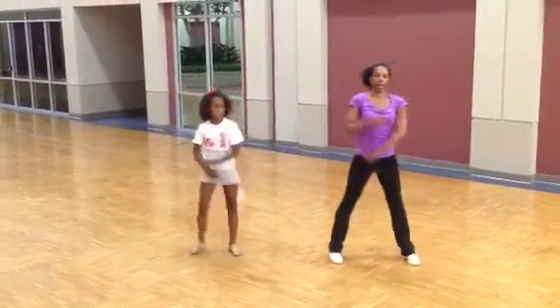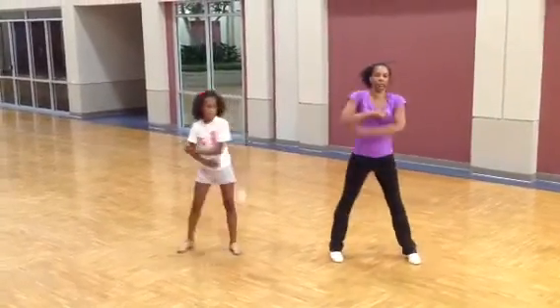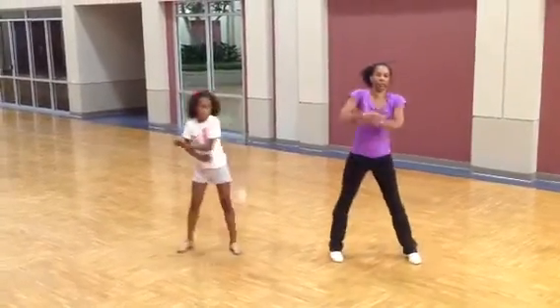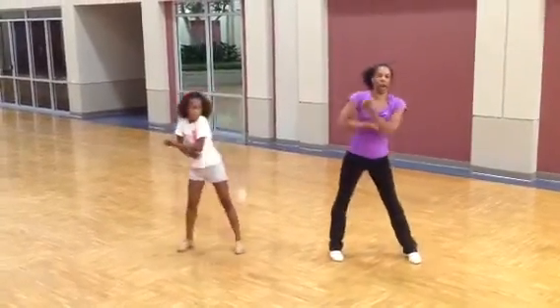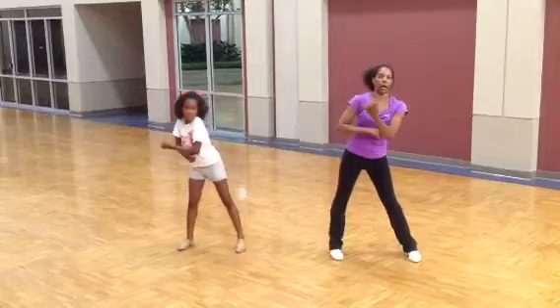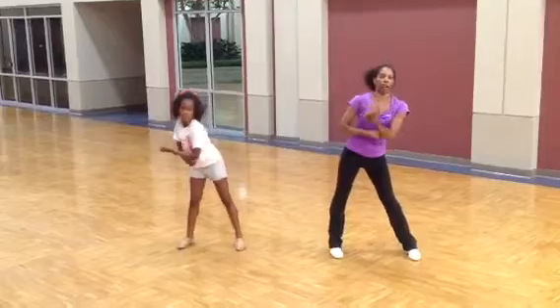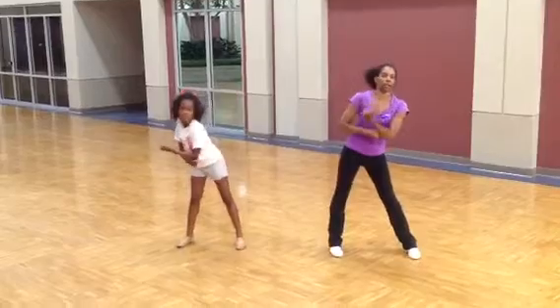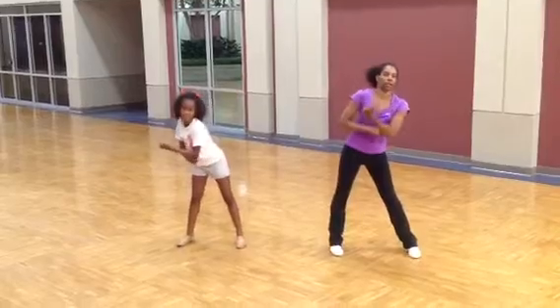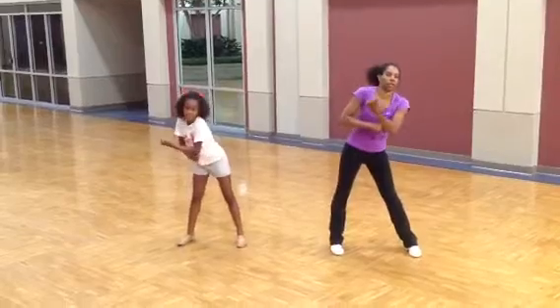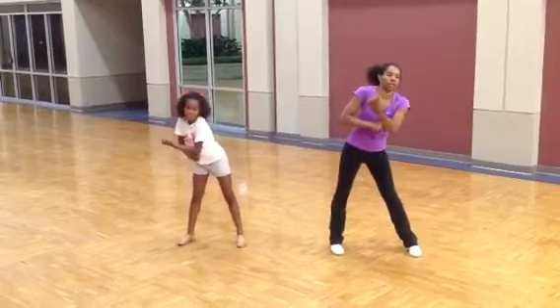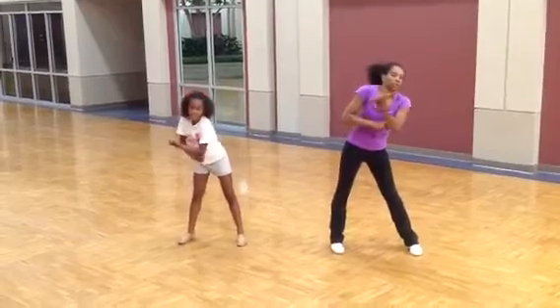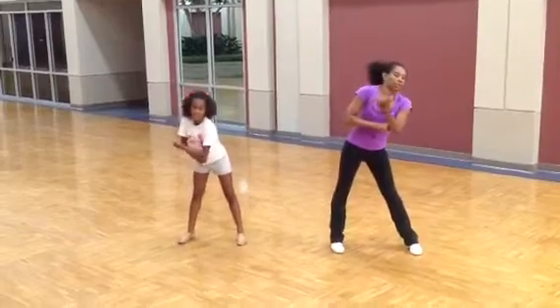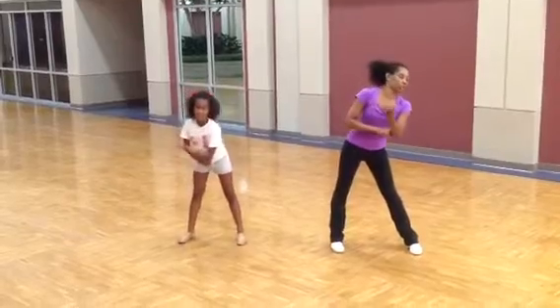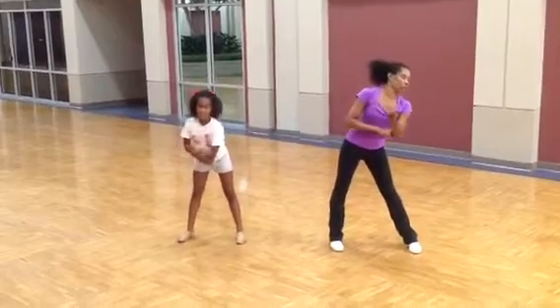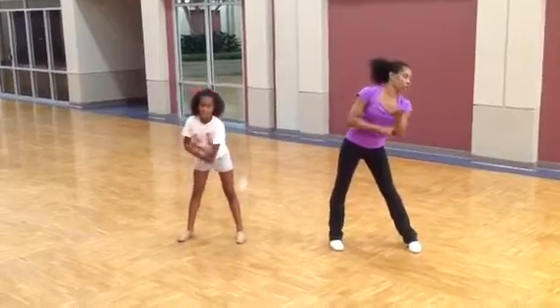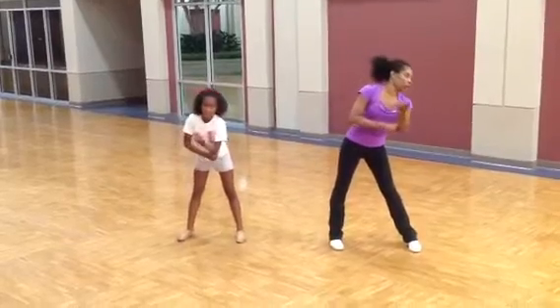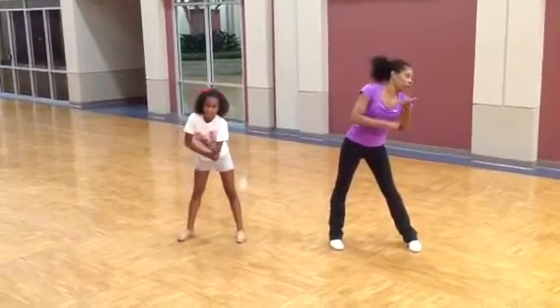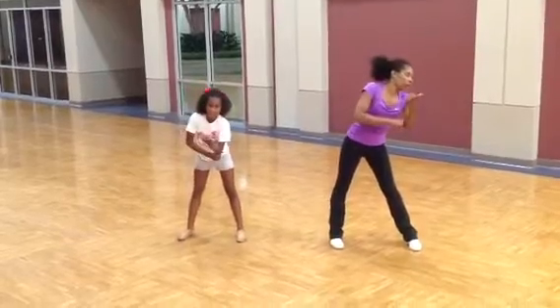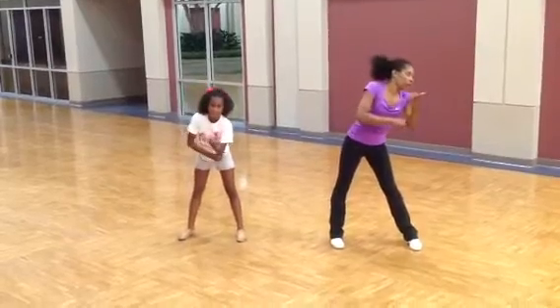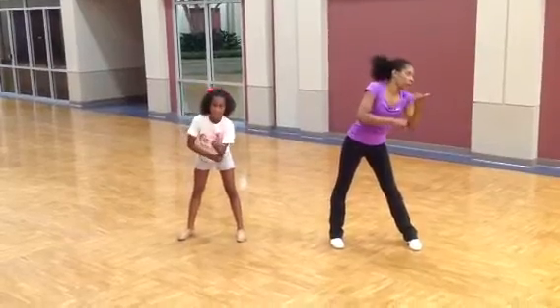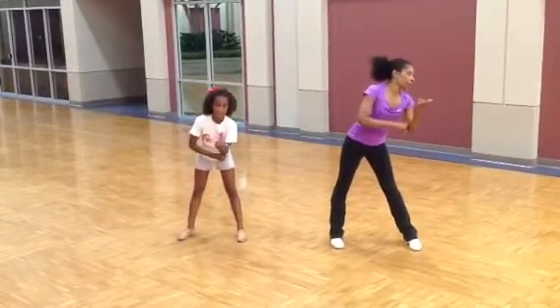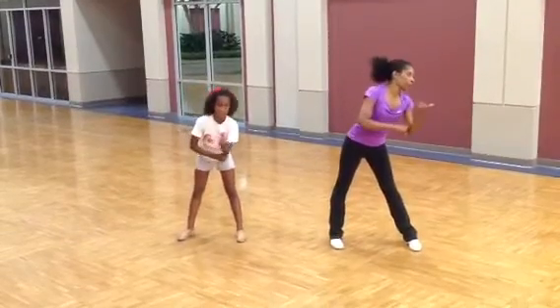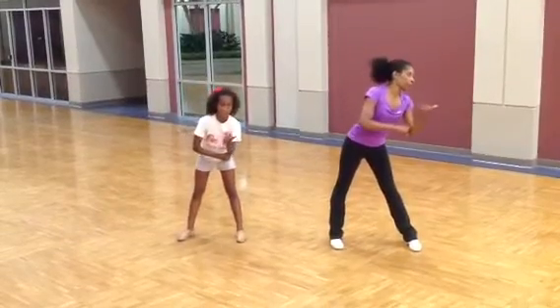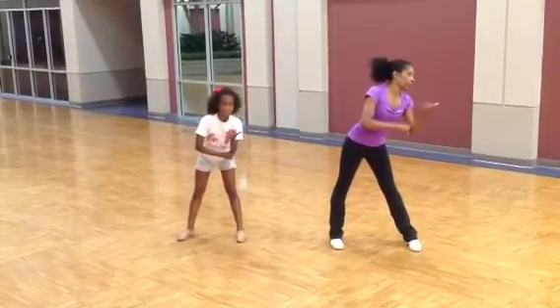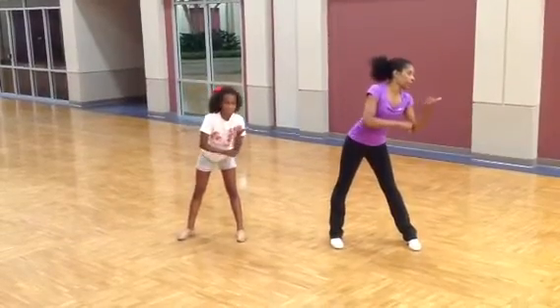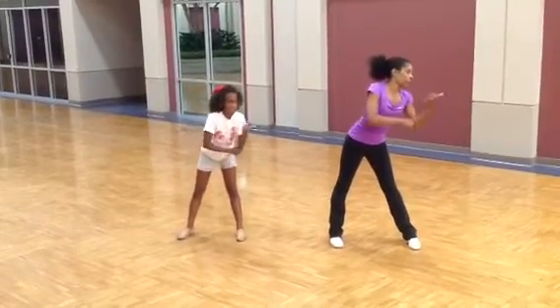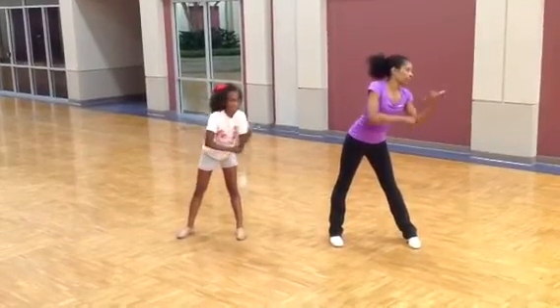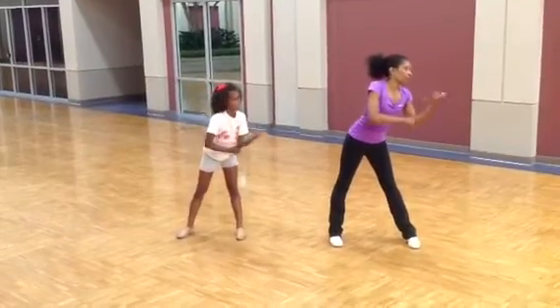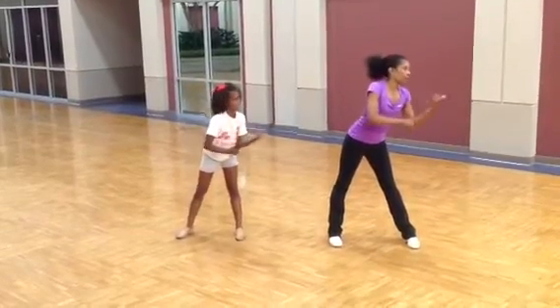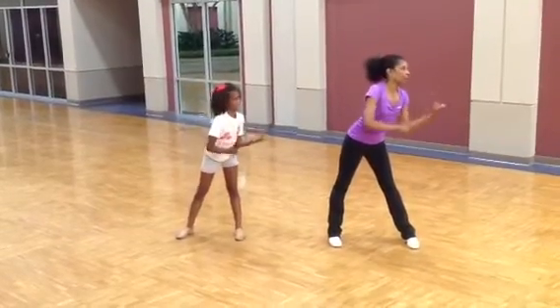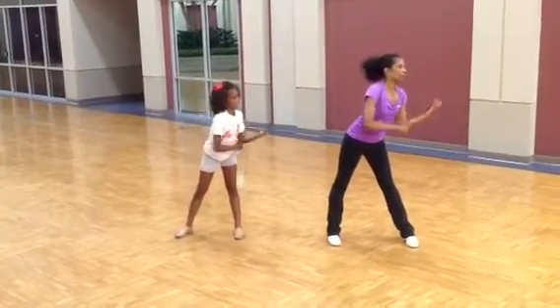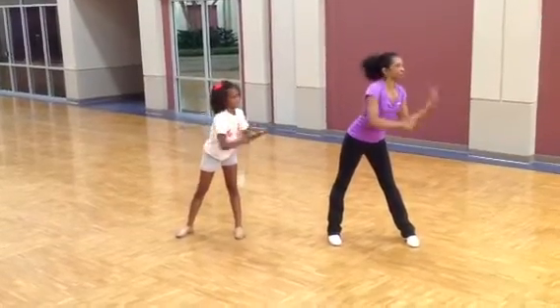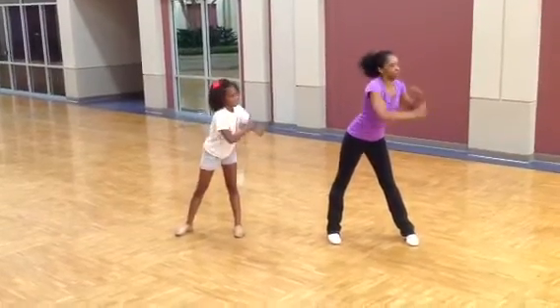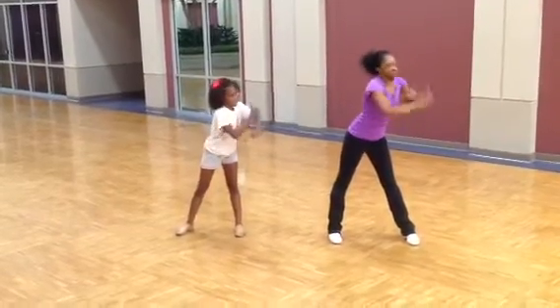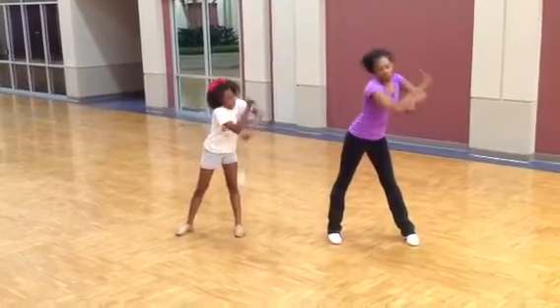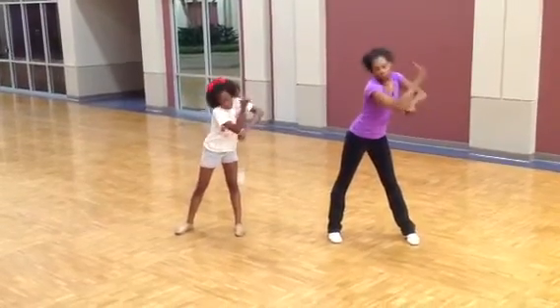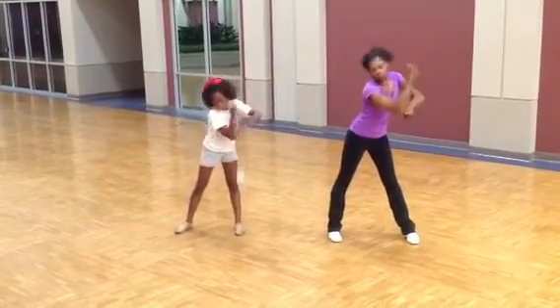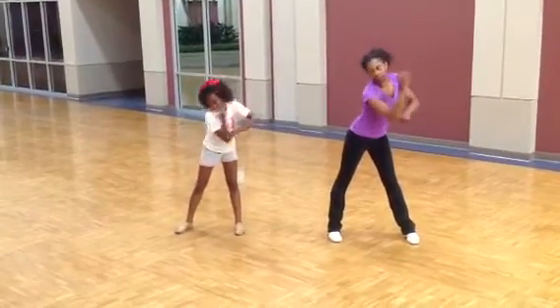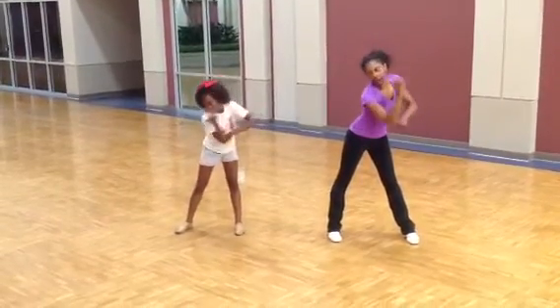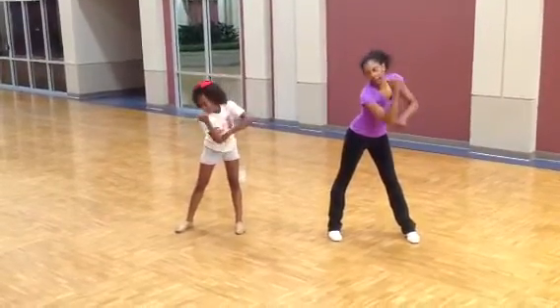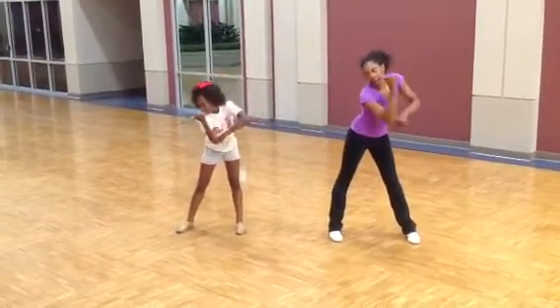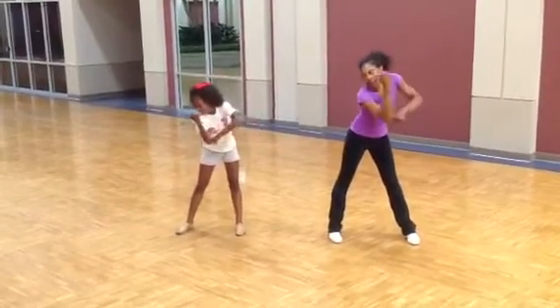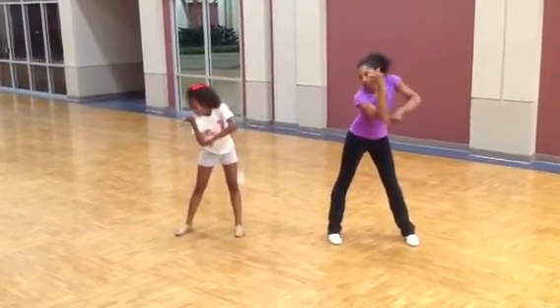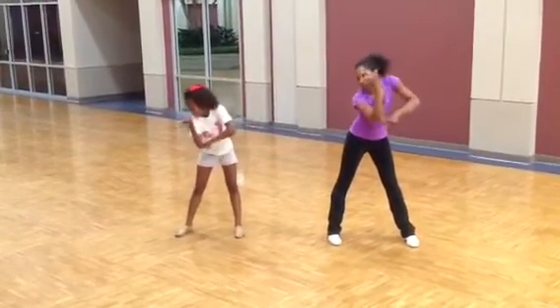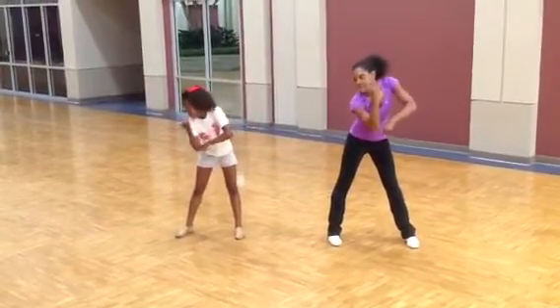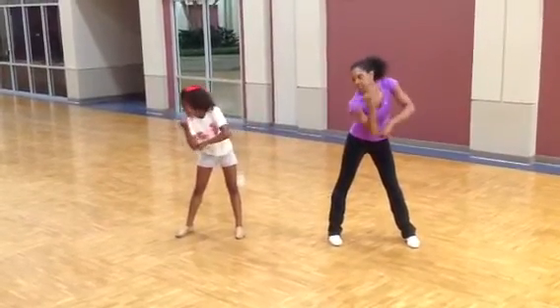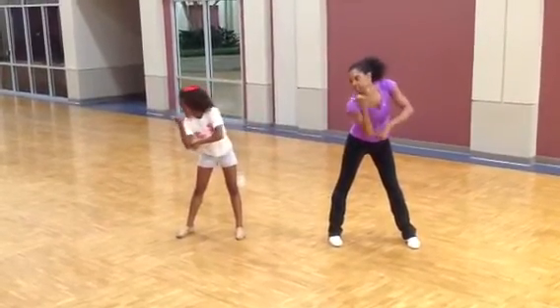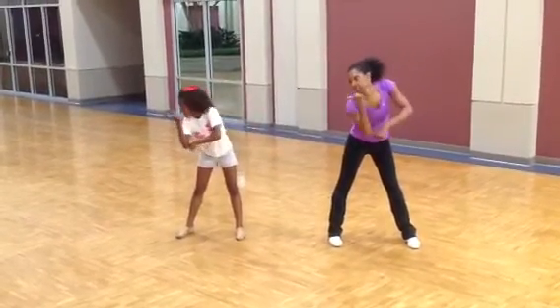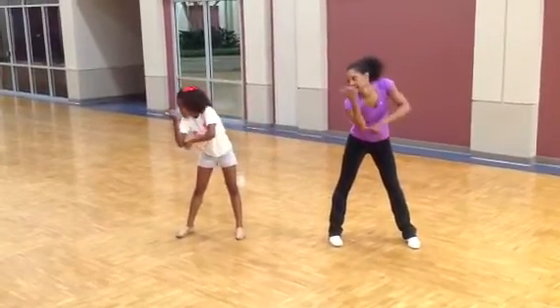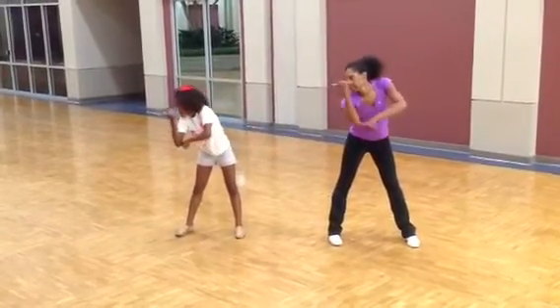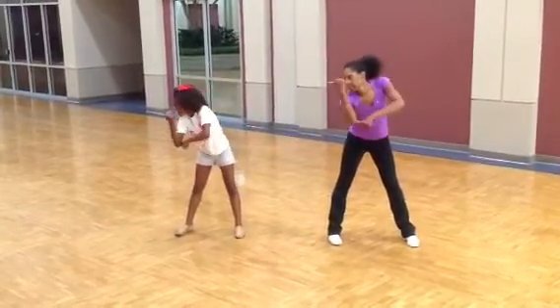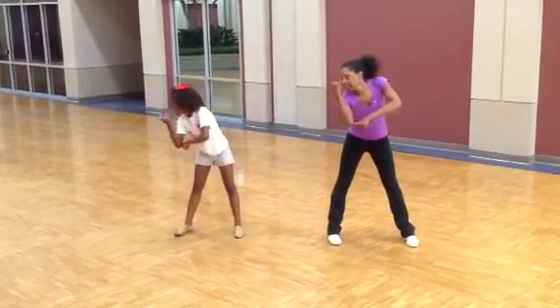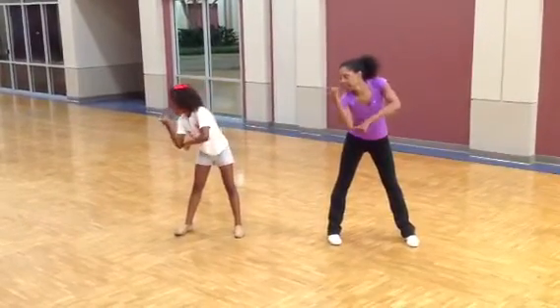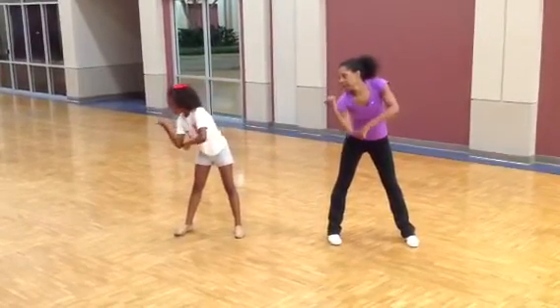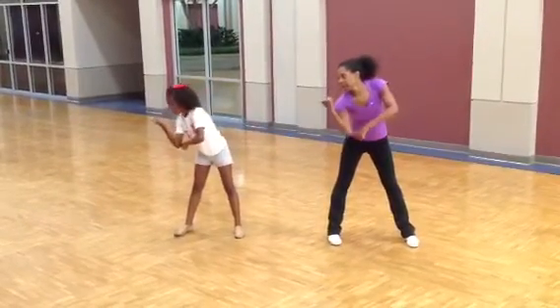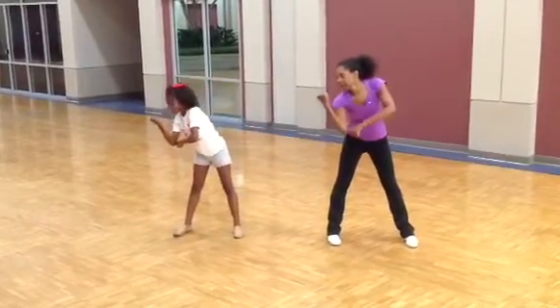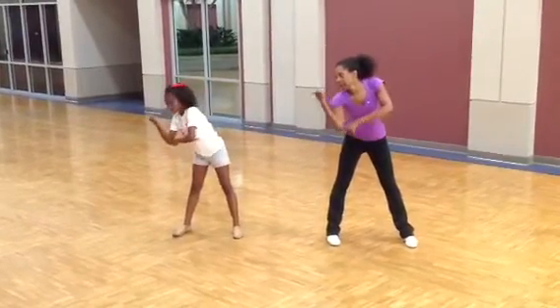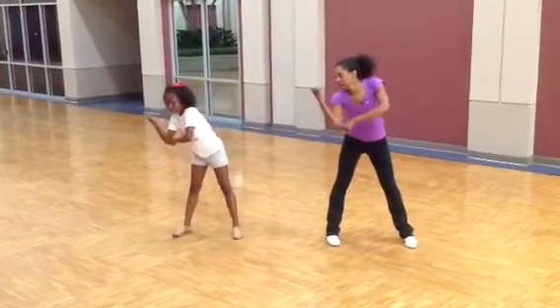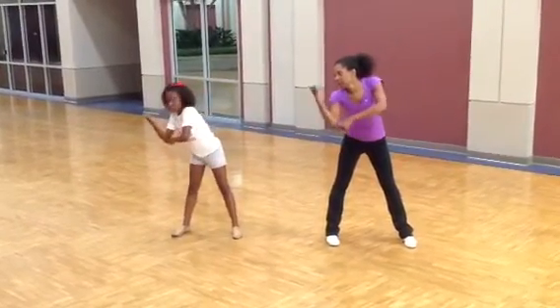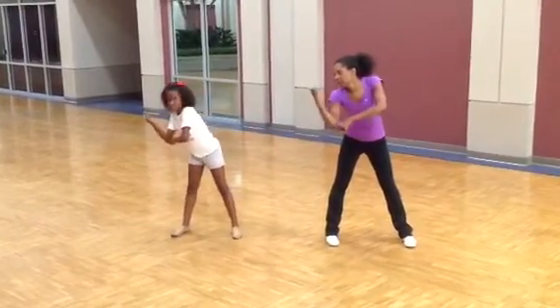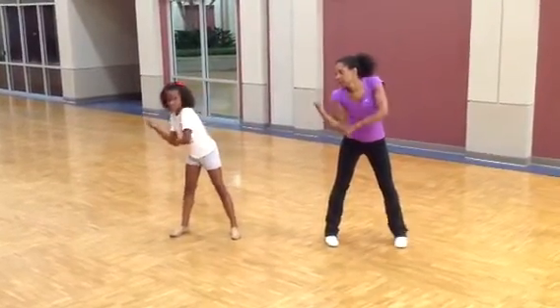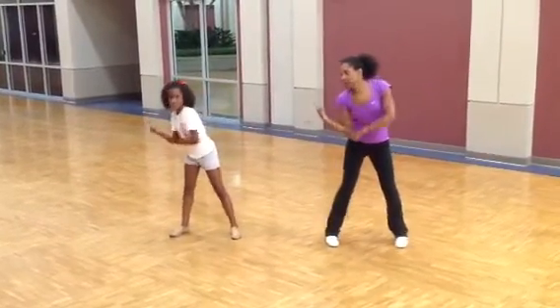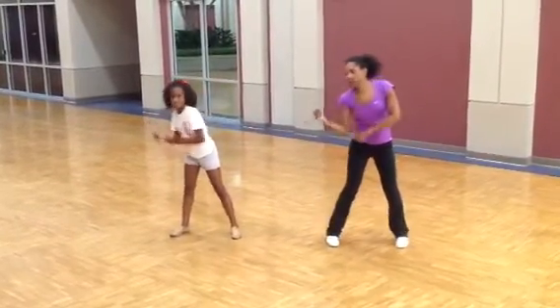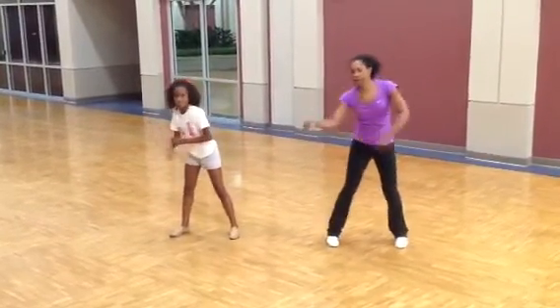And one, two, three, four, to your right, six, seven, to your right.